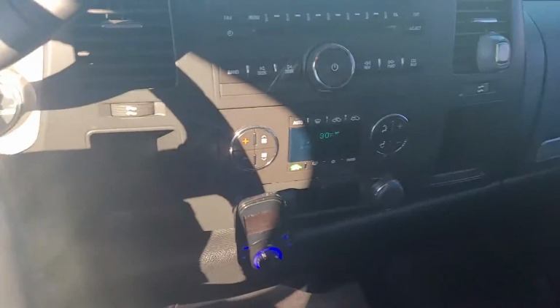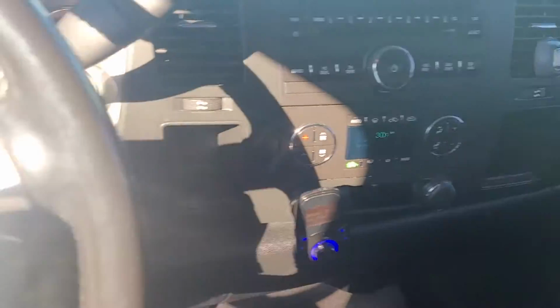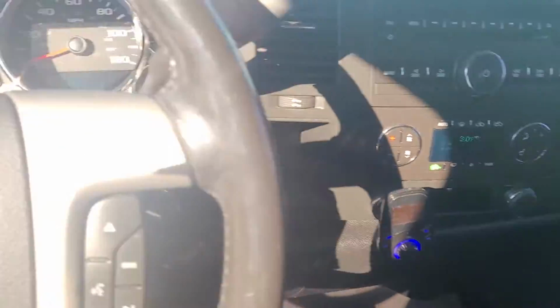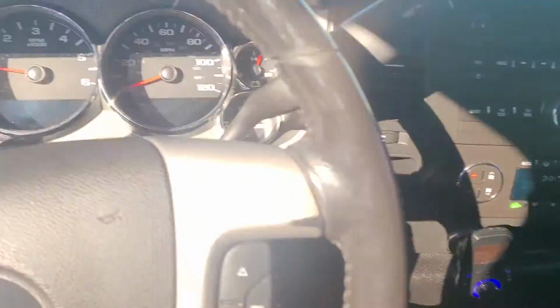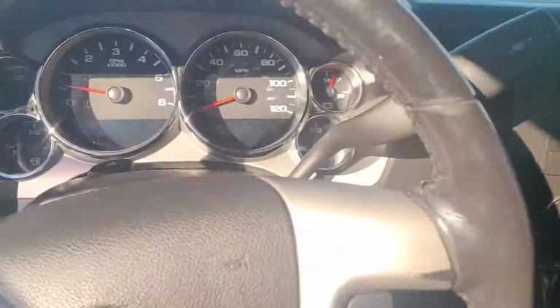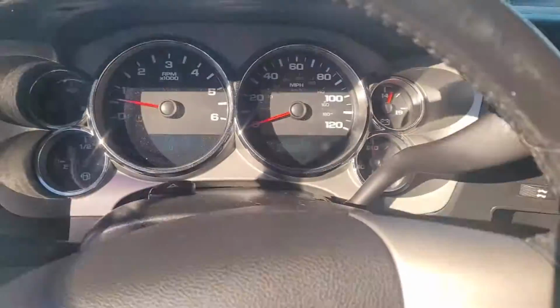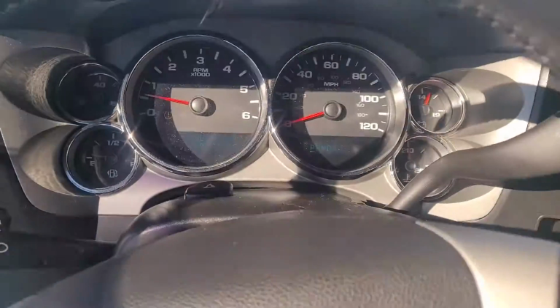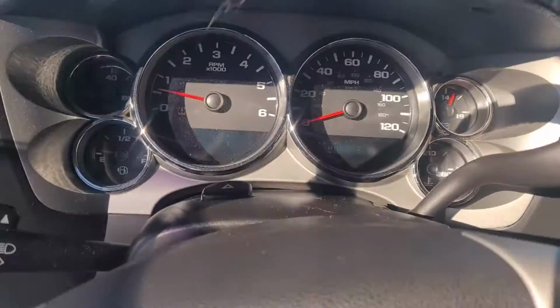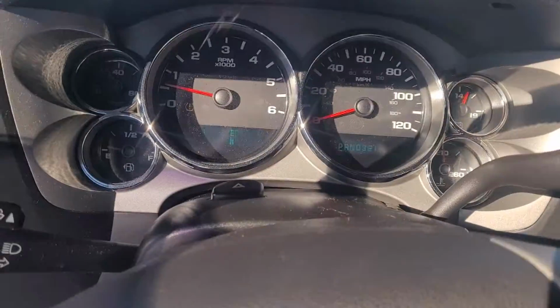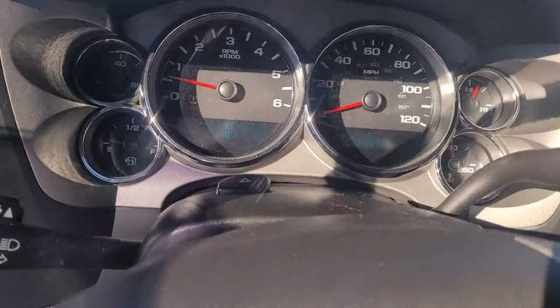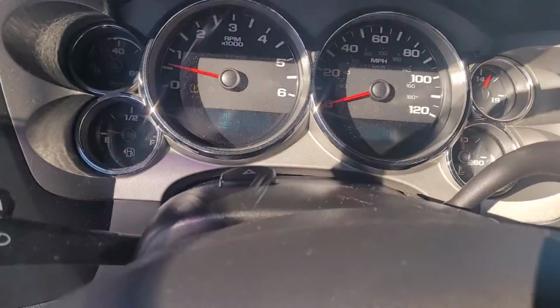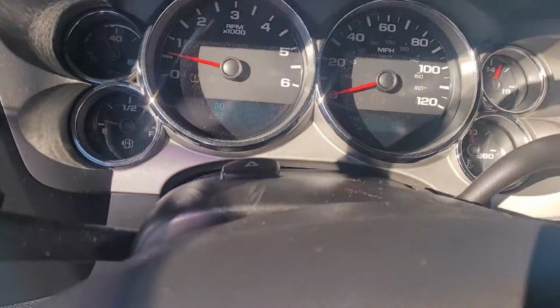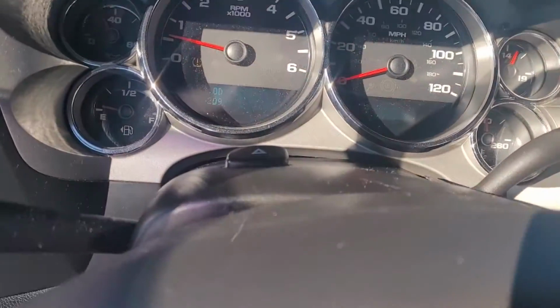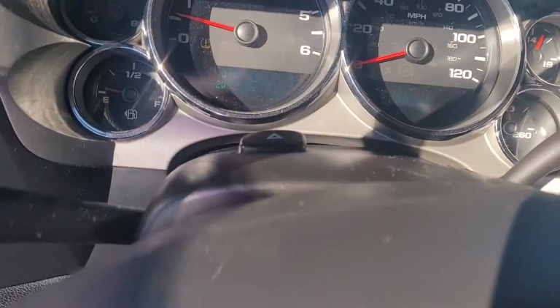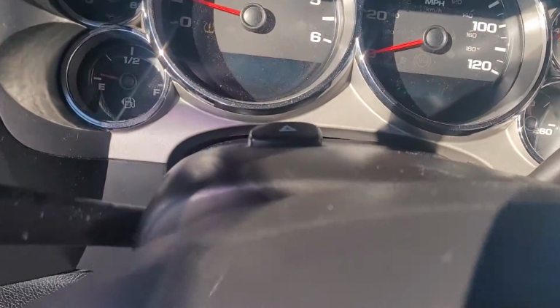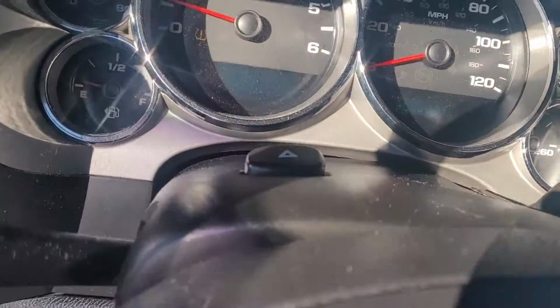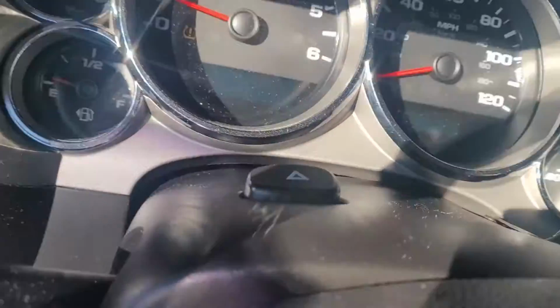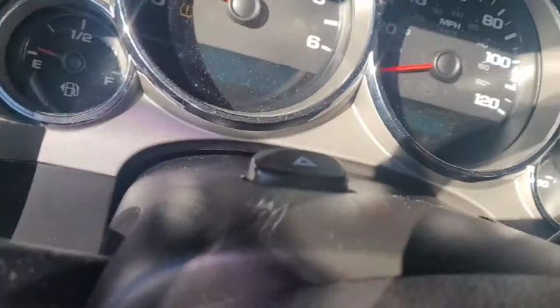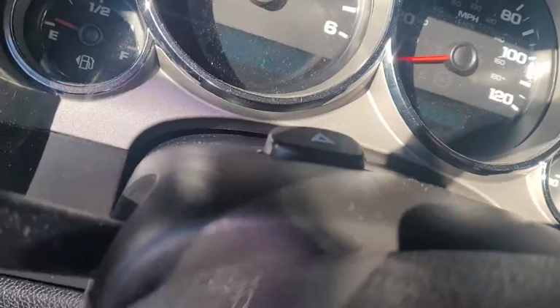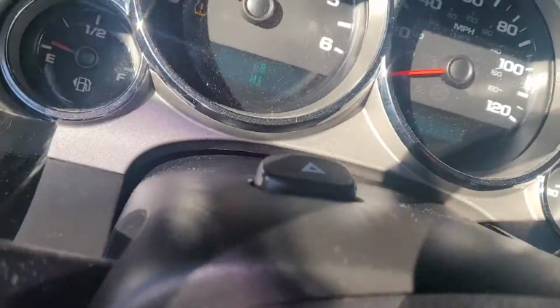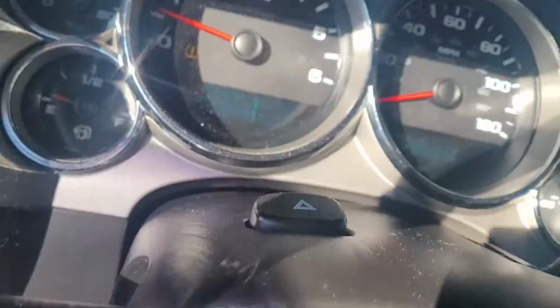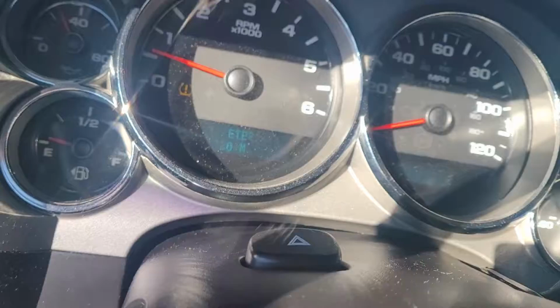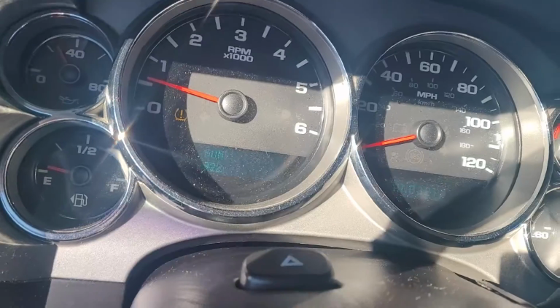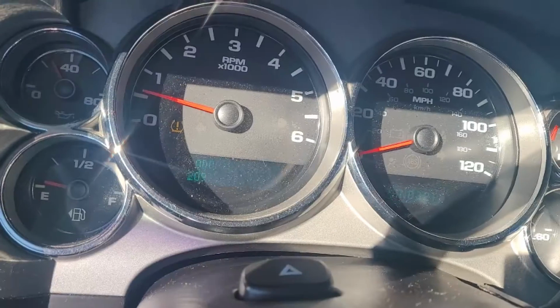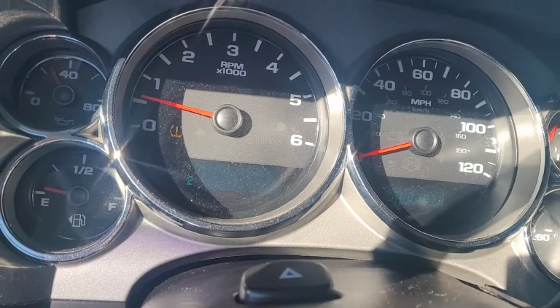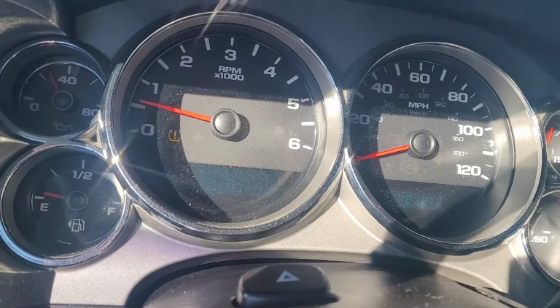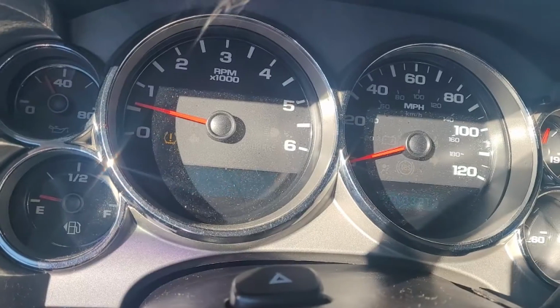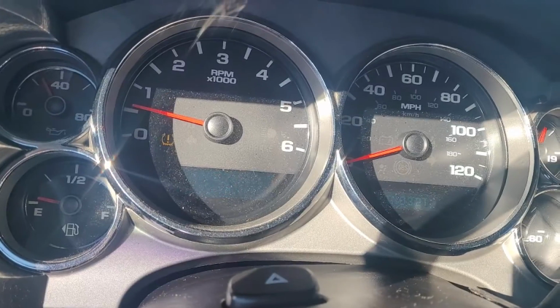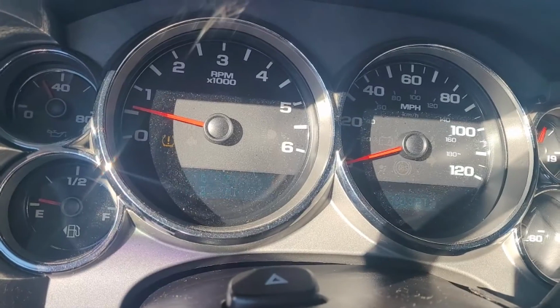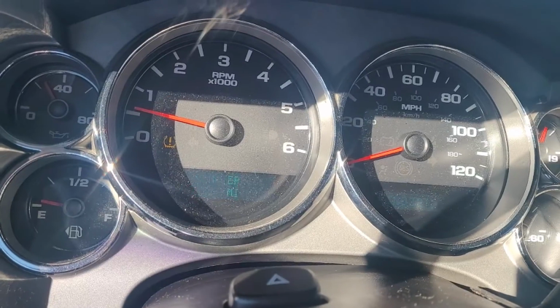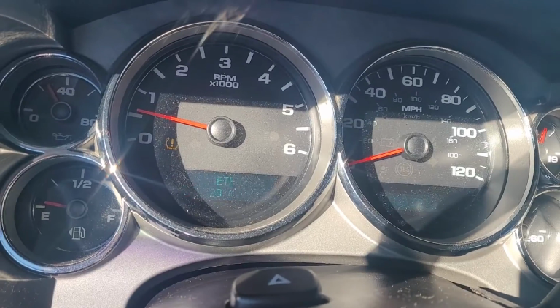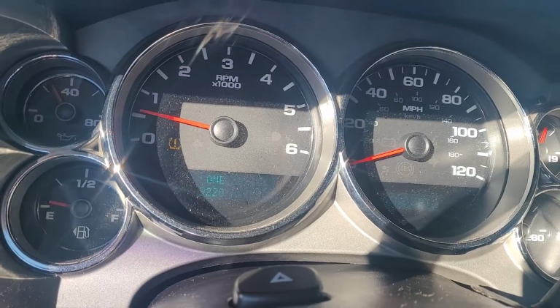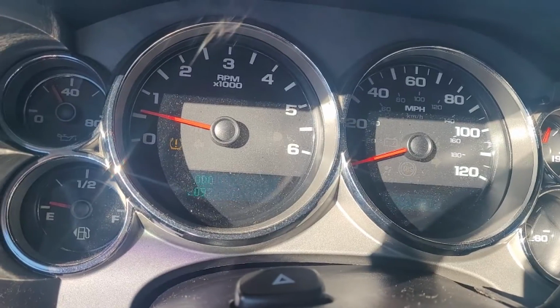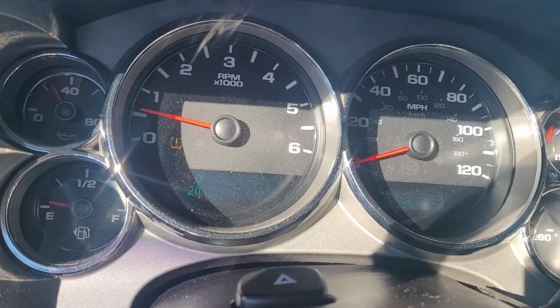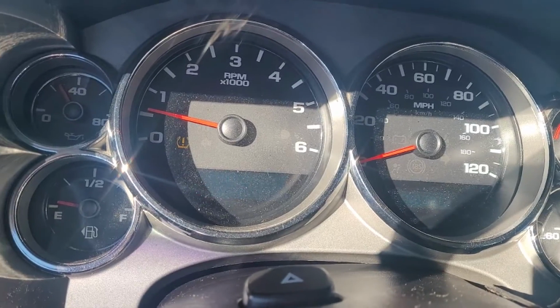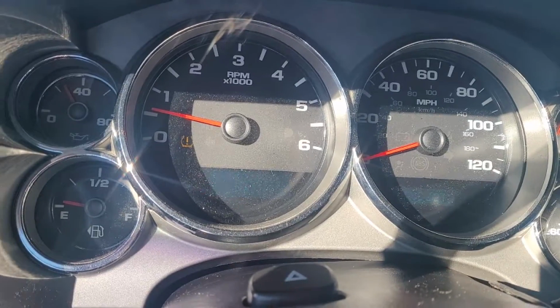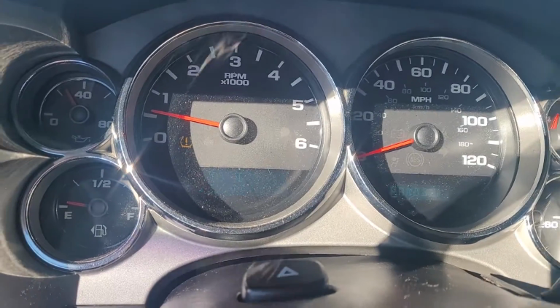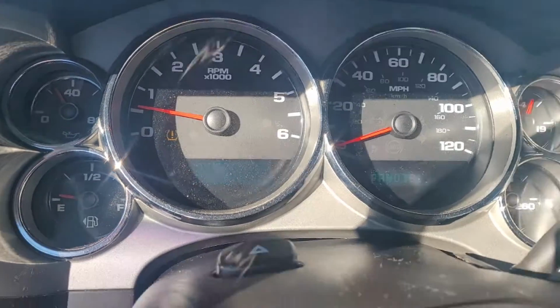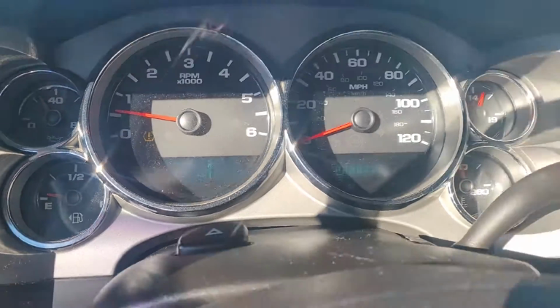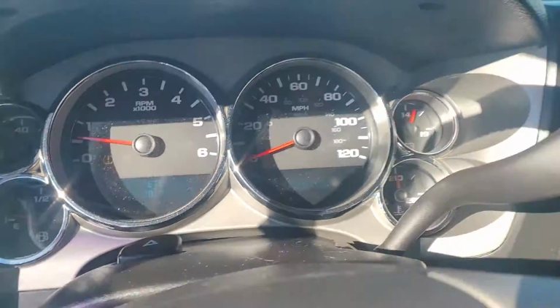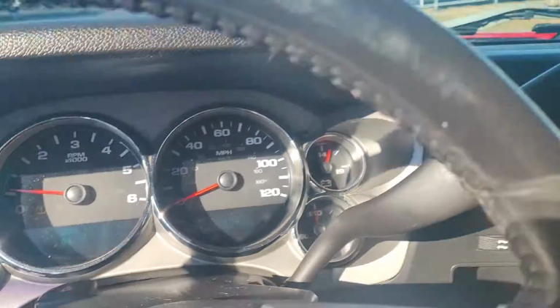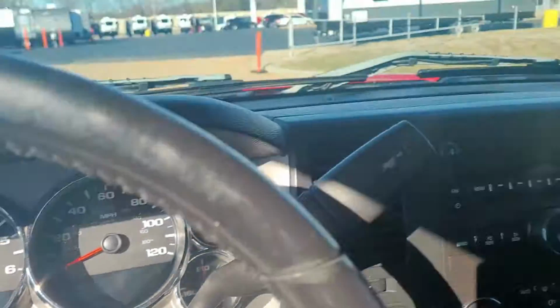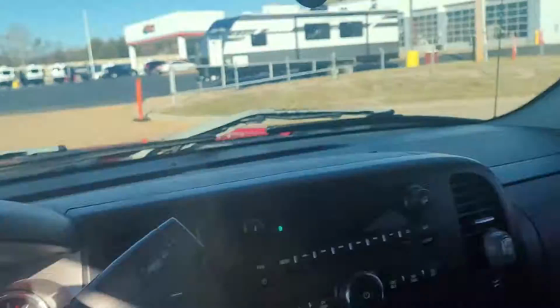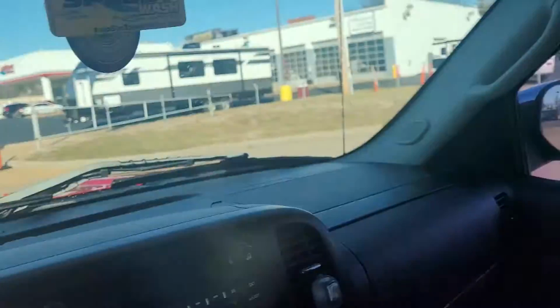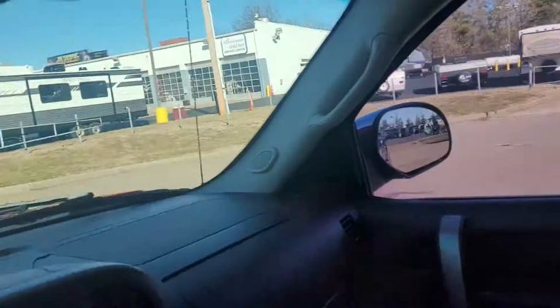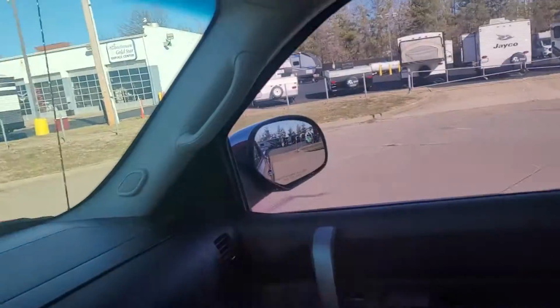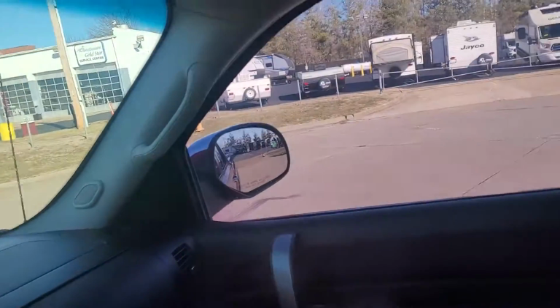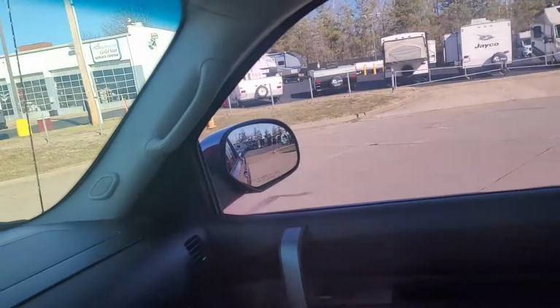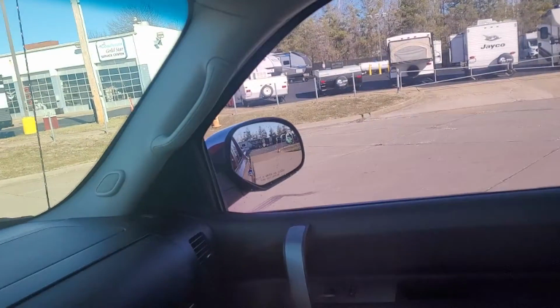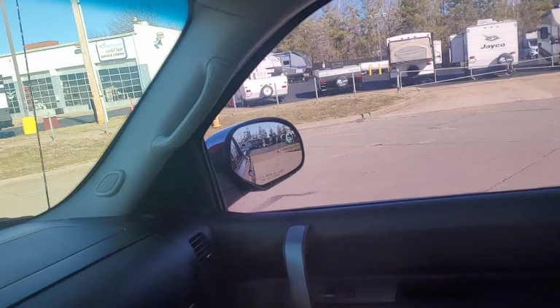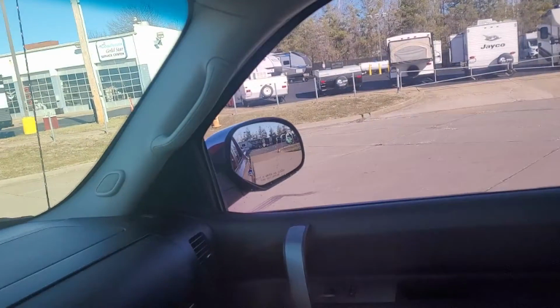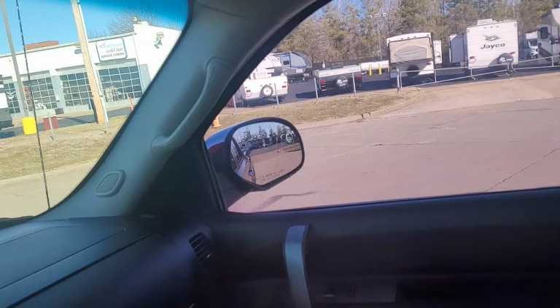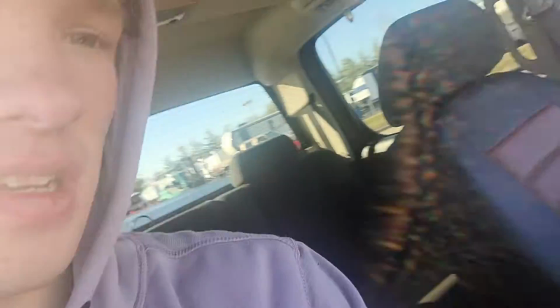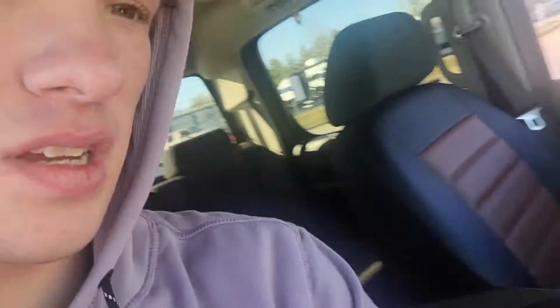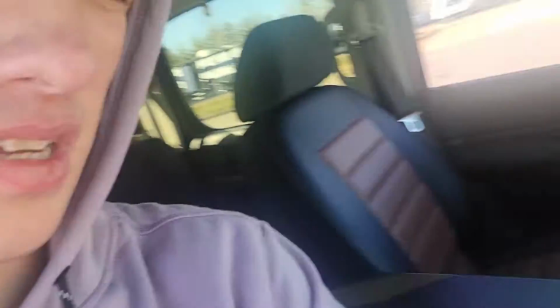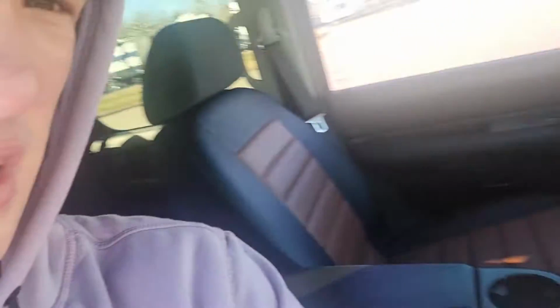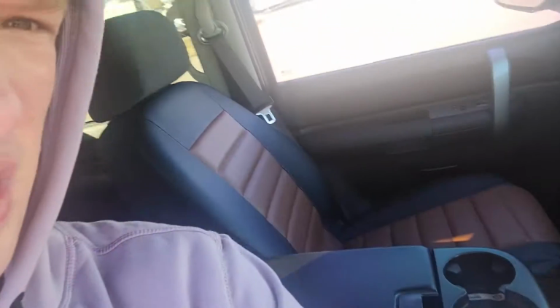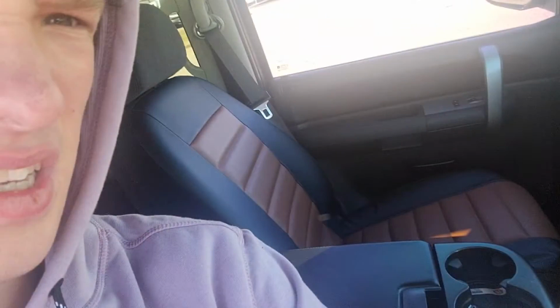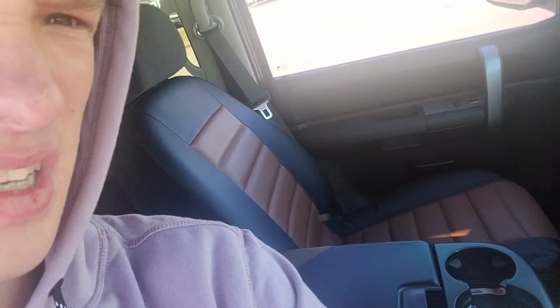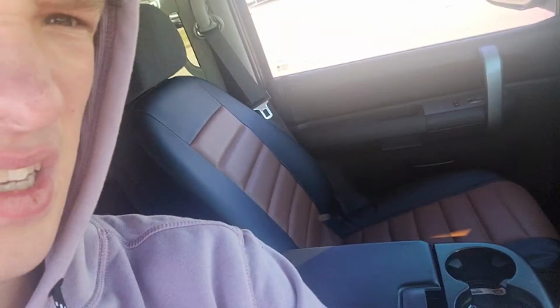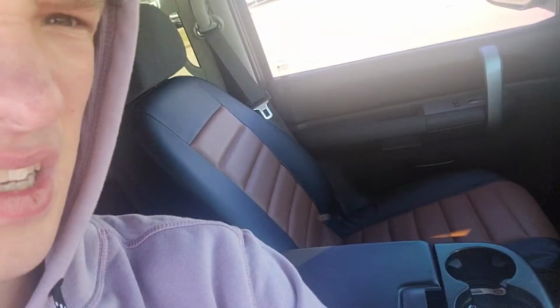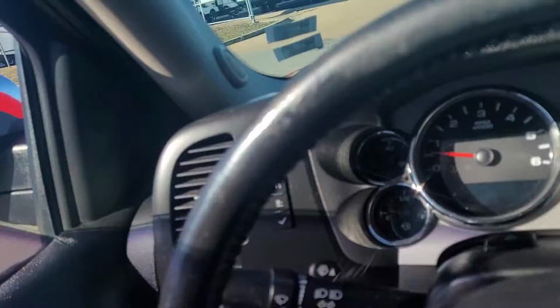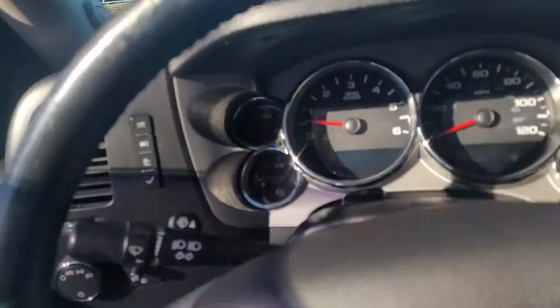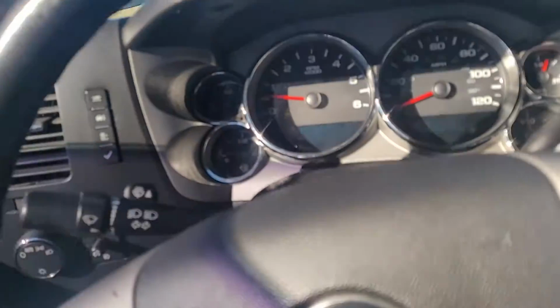Cold AC, heat, four door. It's got 209. So it's just not a bad truck. It's got the tires.